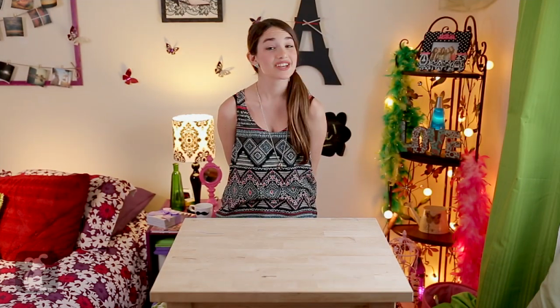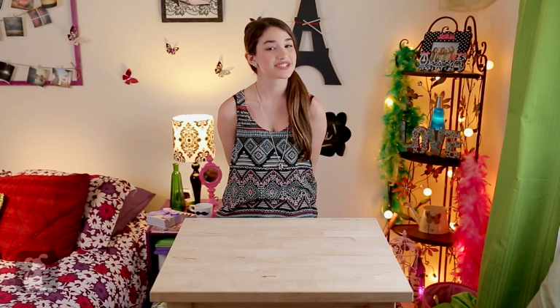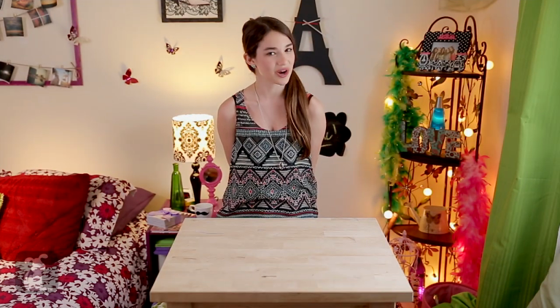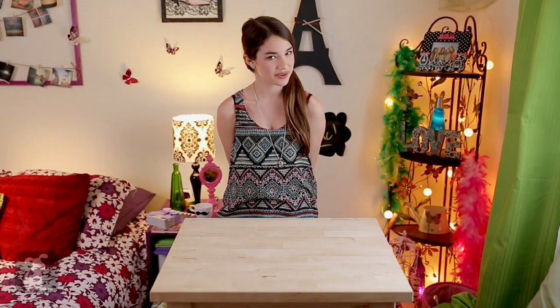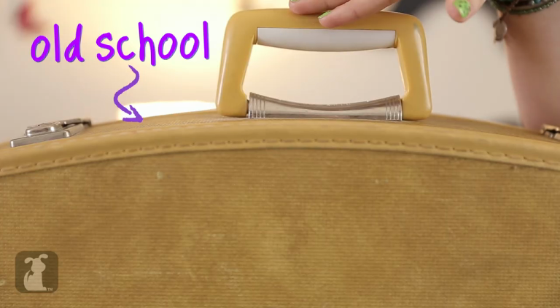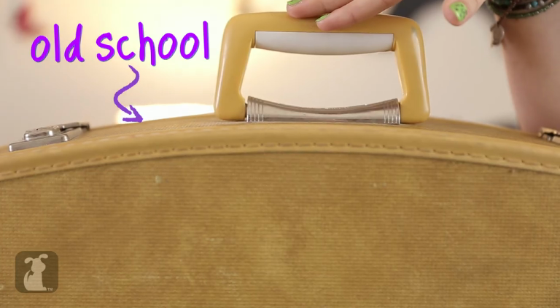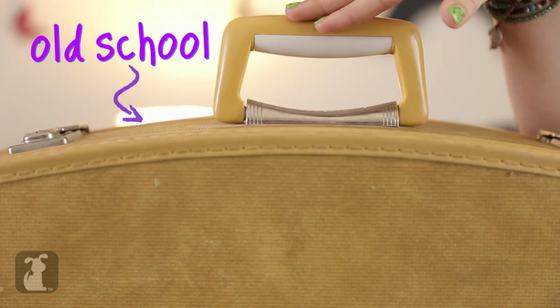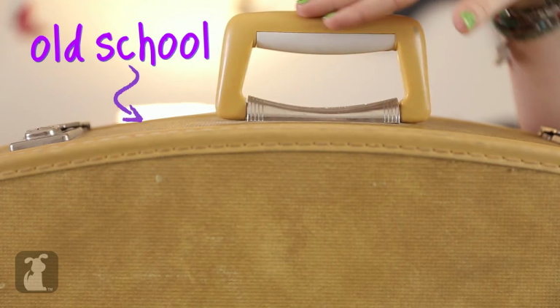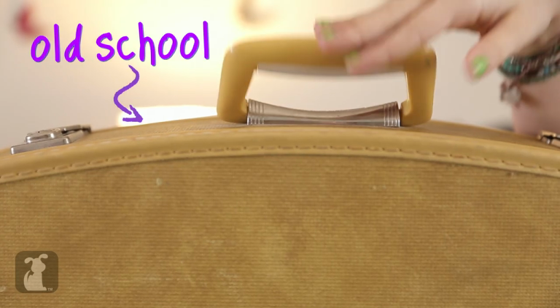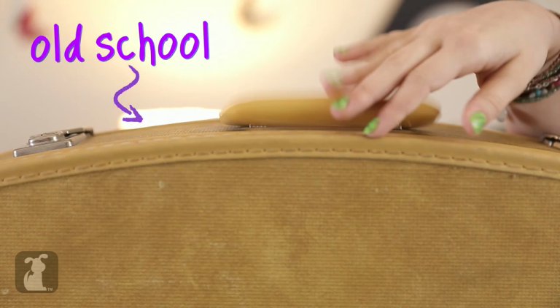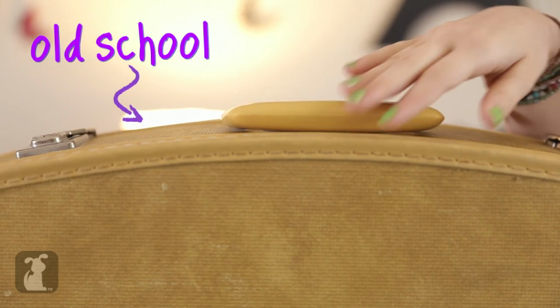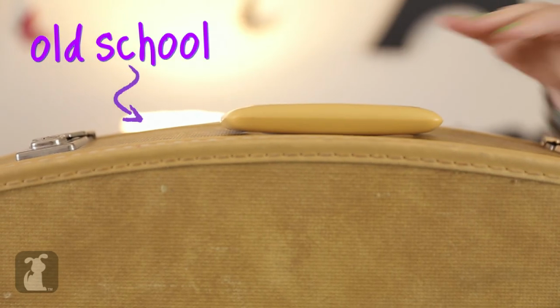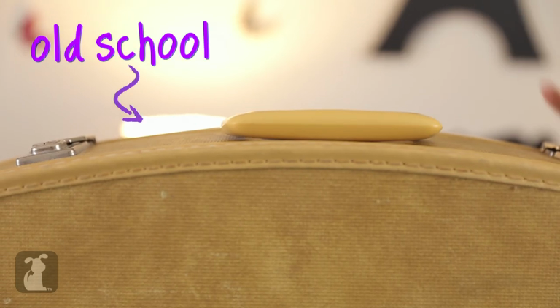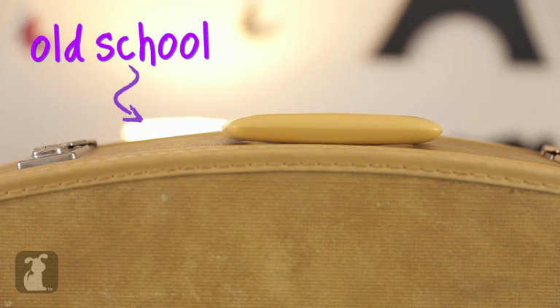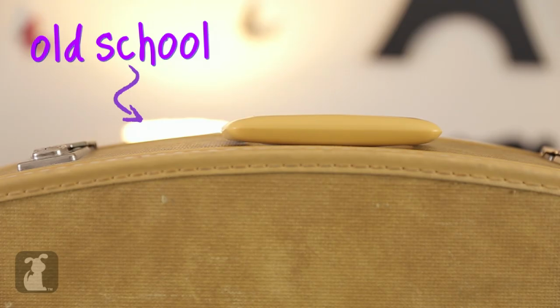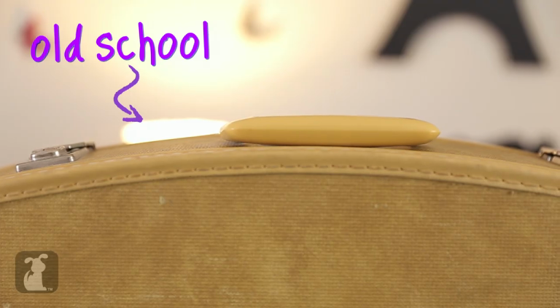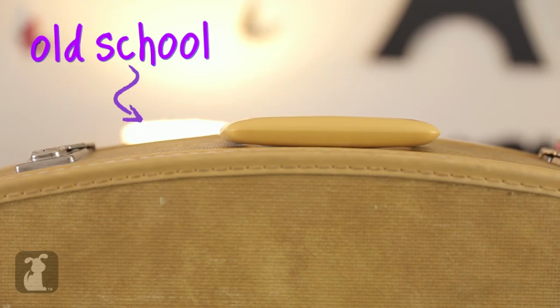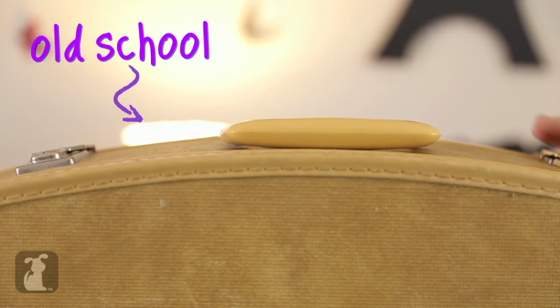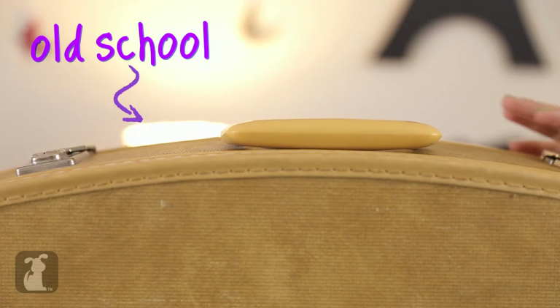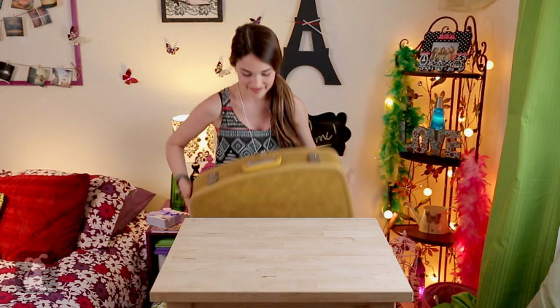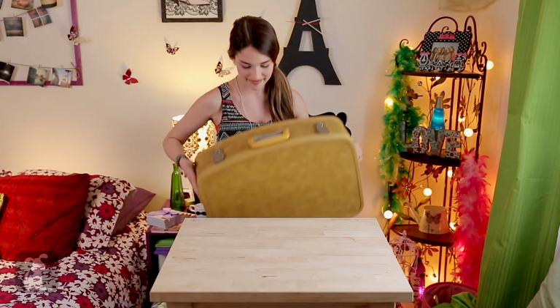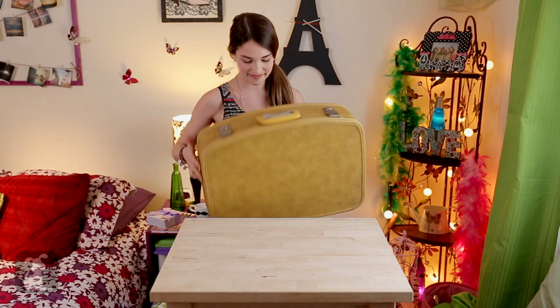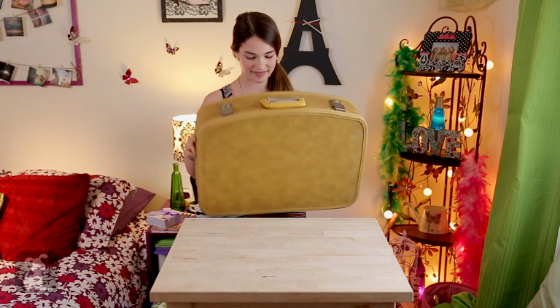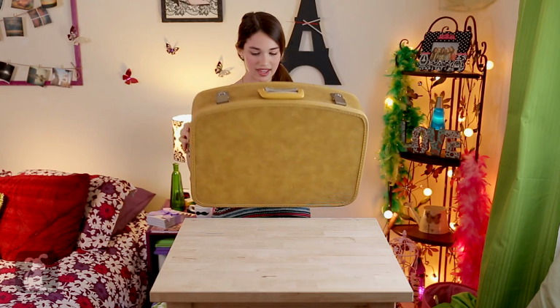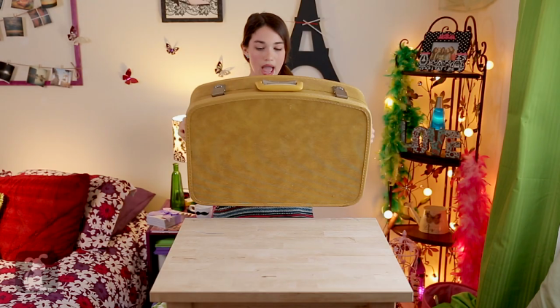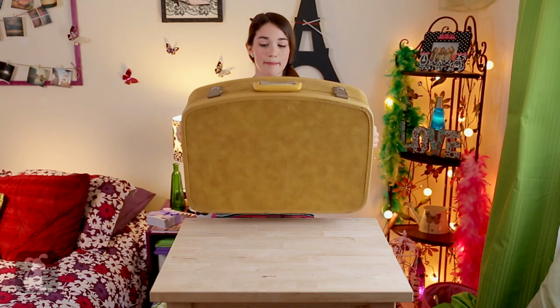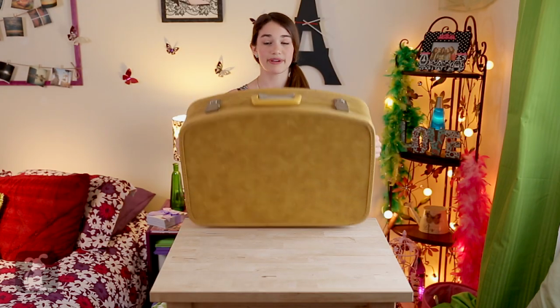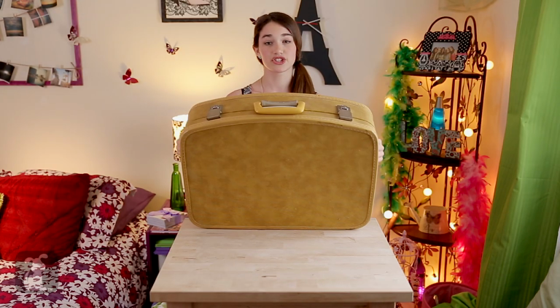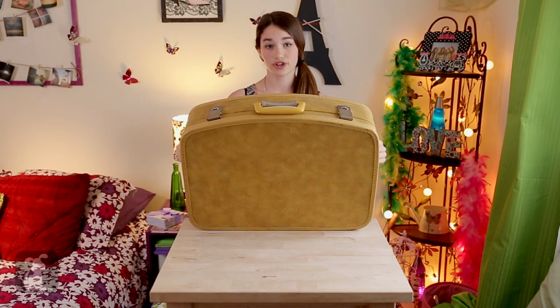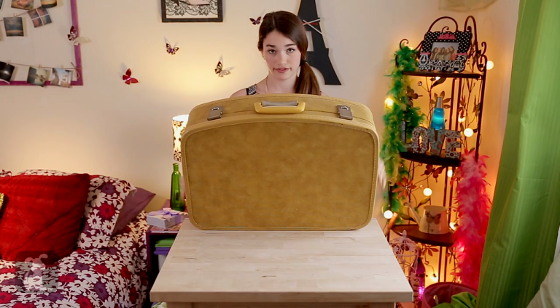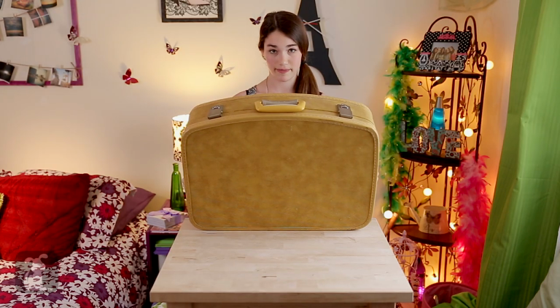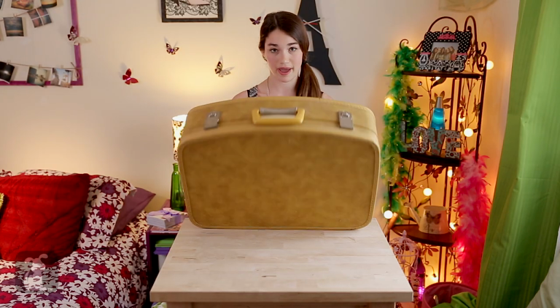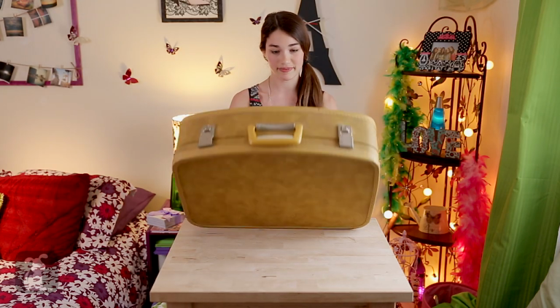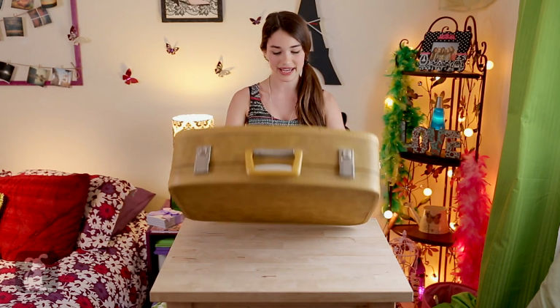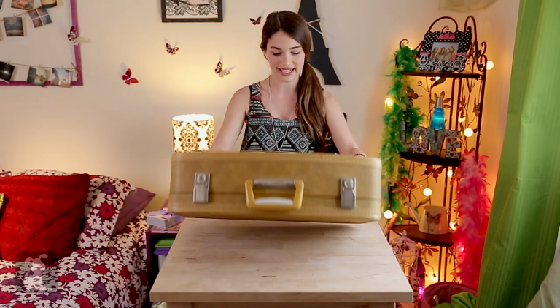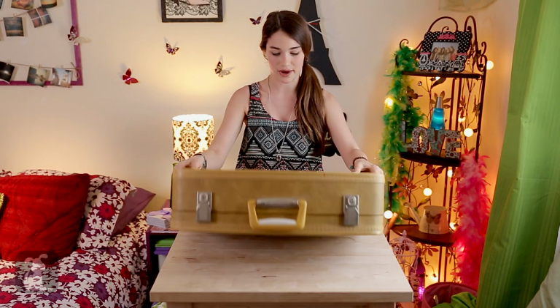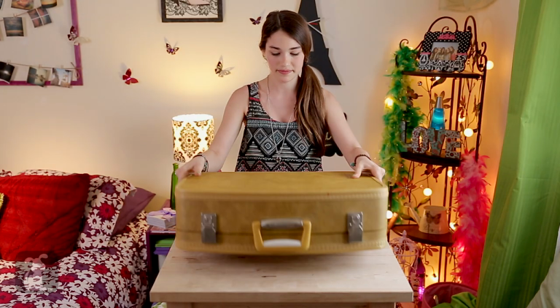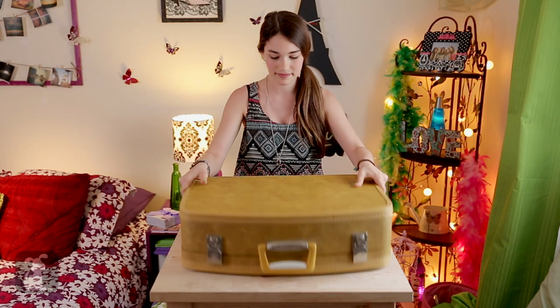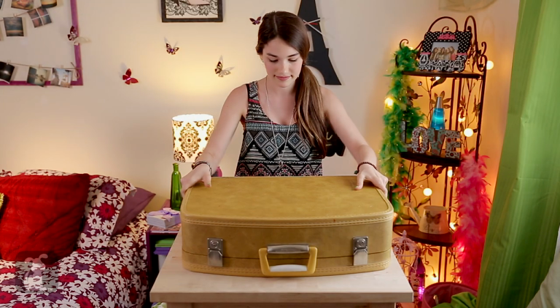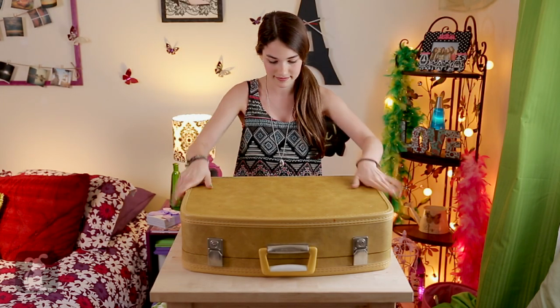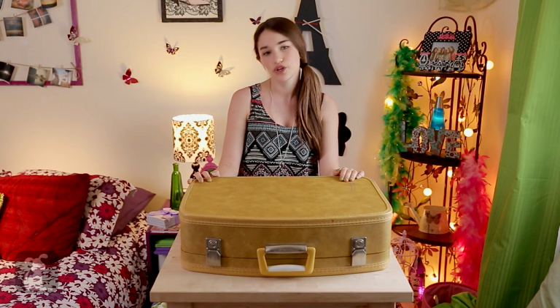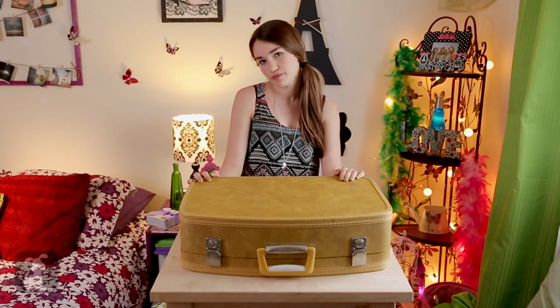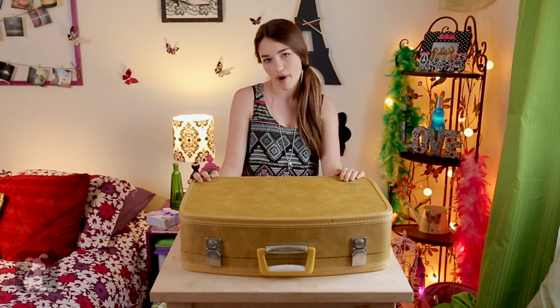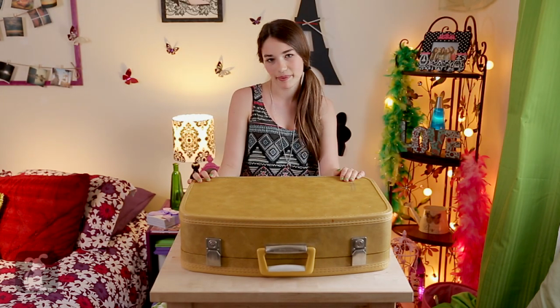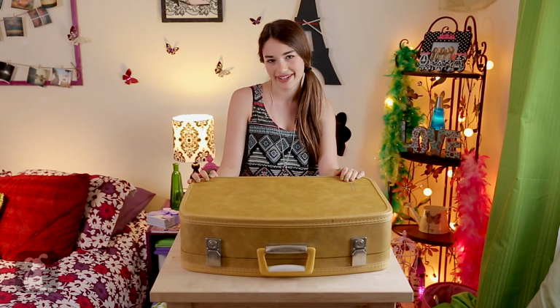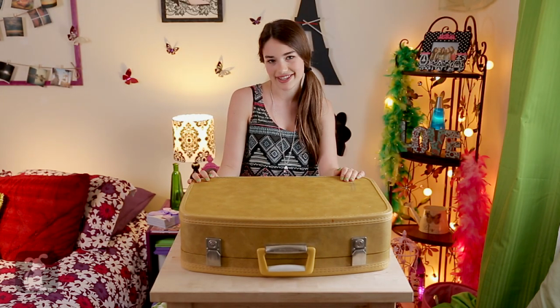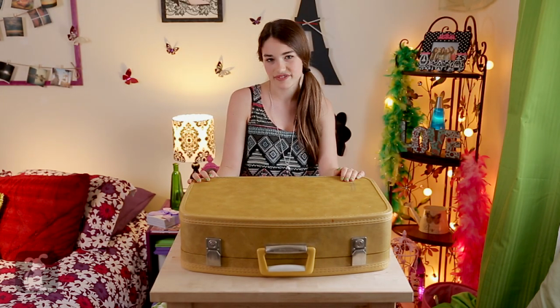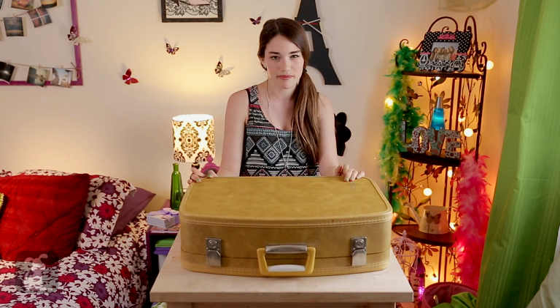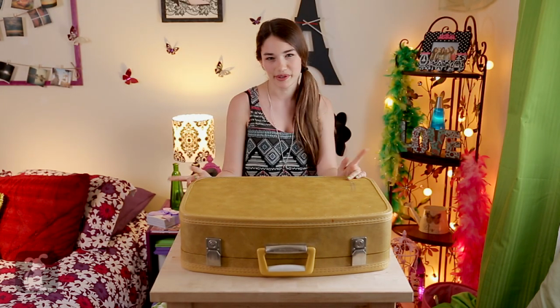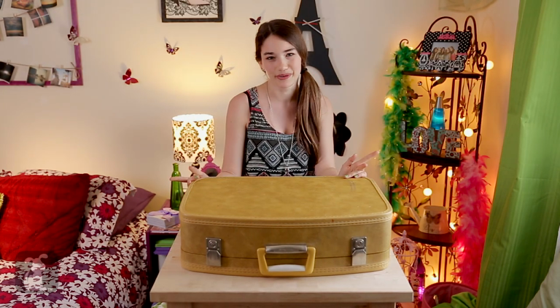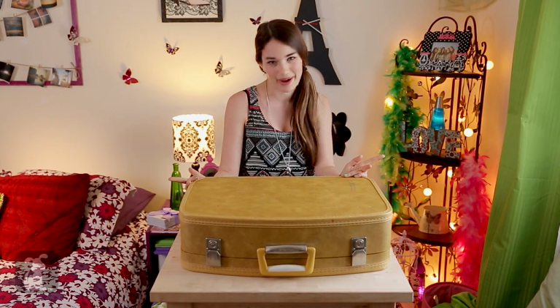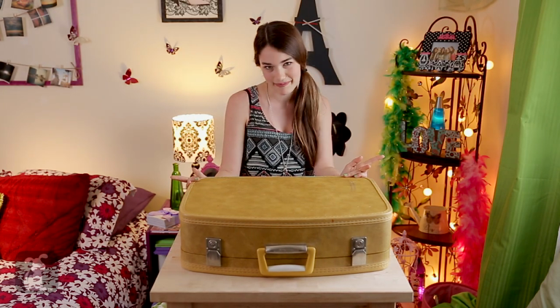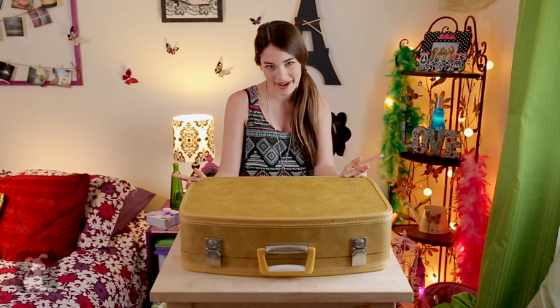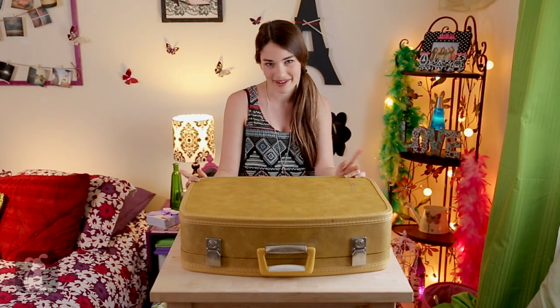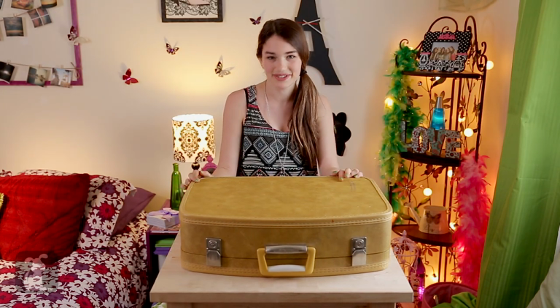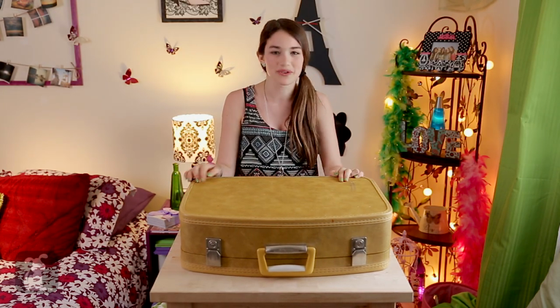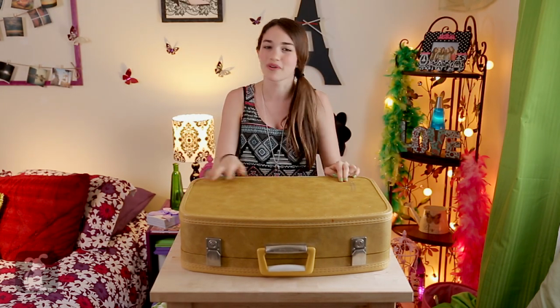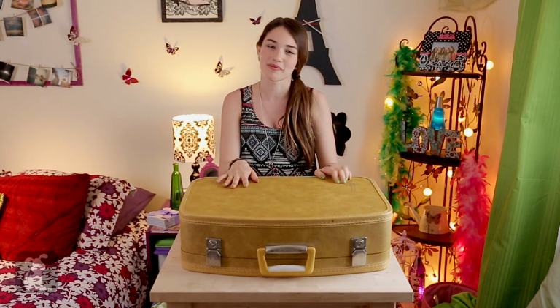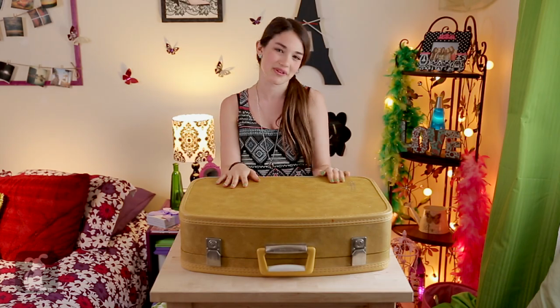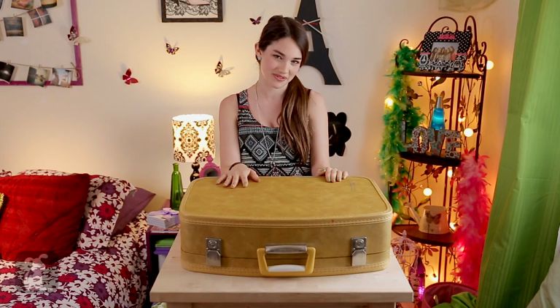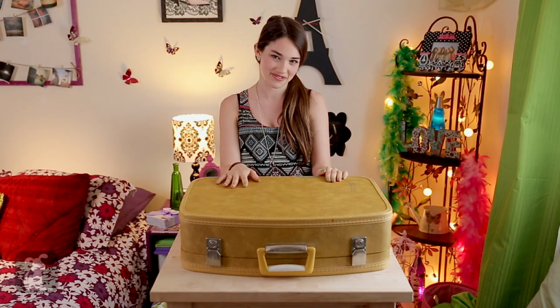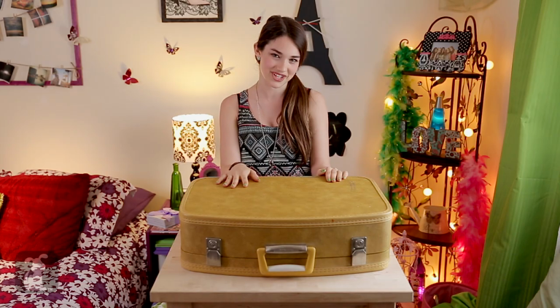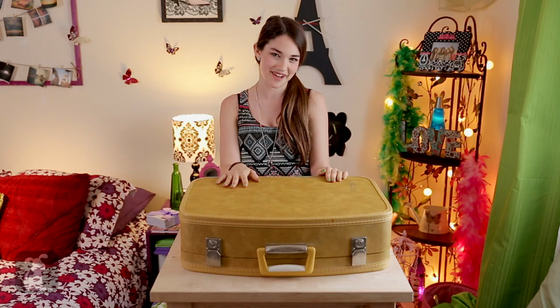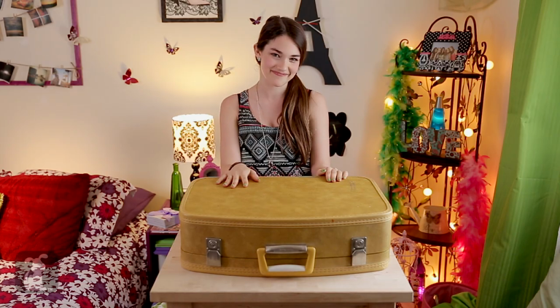Start with your vintage suitcase. Make sure to flip it upside down. You can probably get this from your grandparents or from a thrift shop.